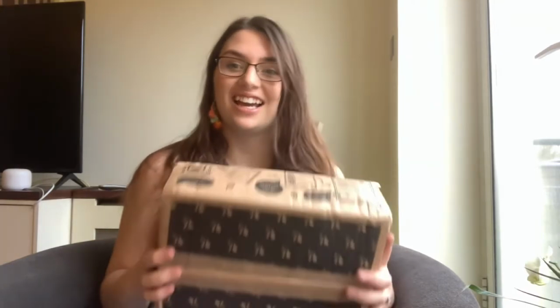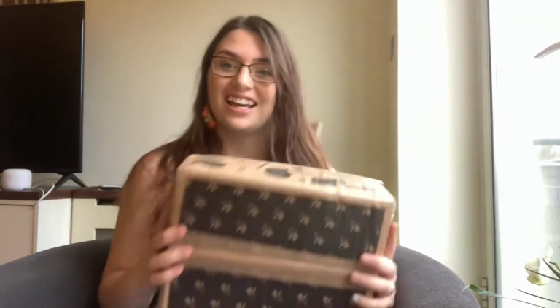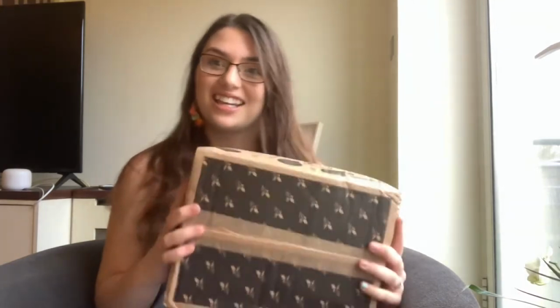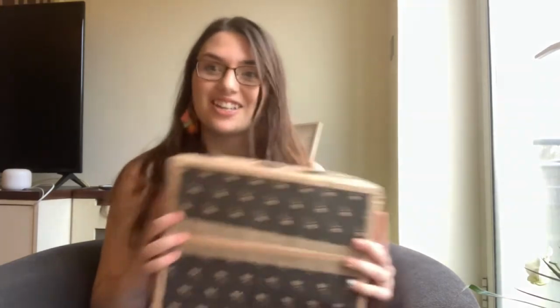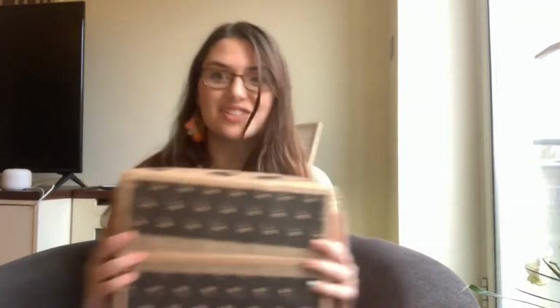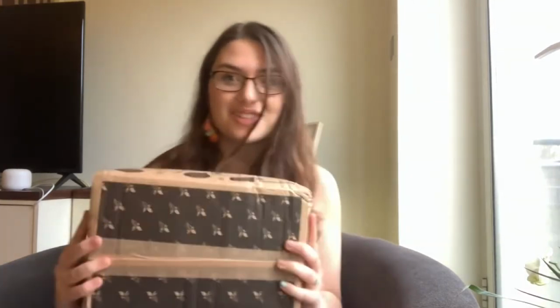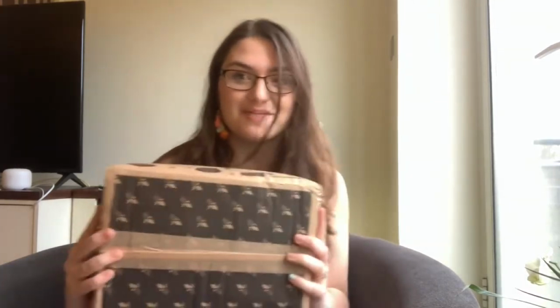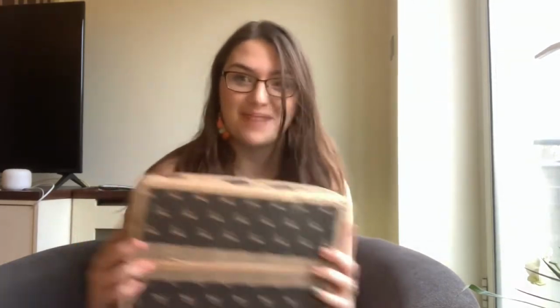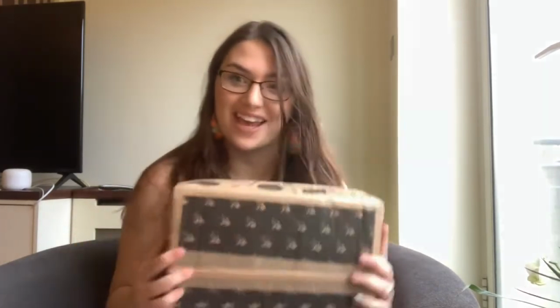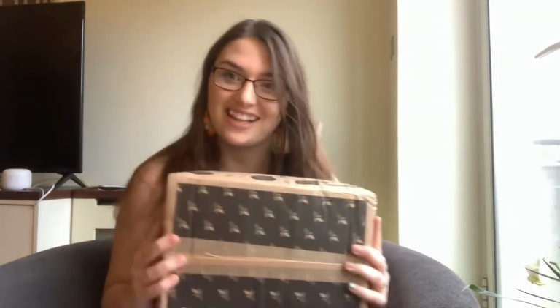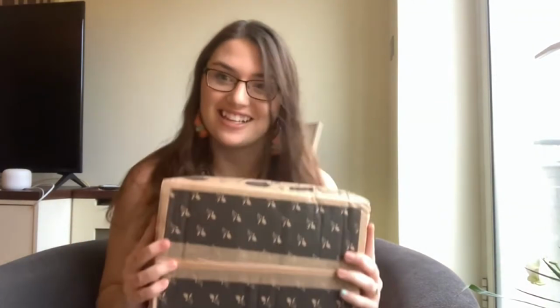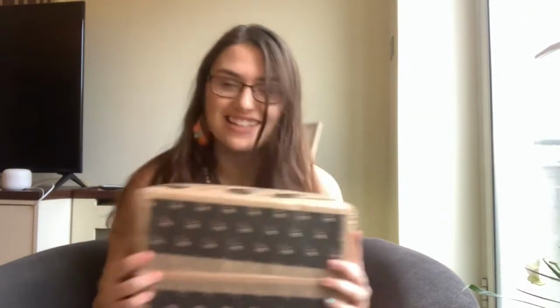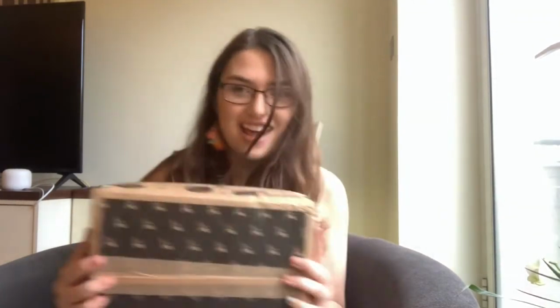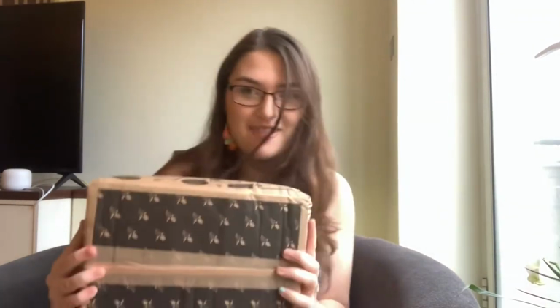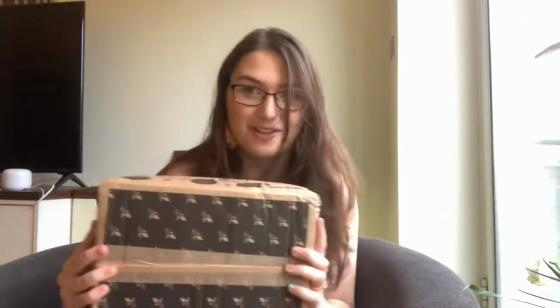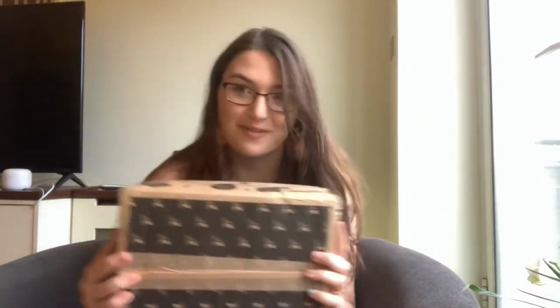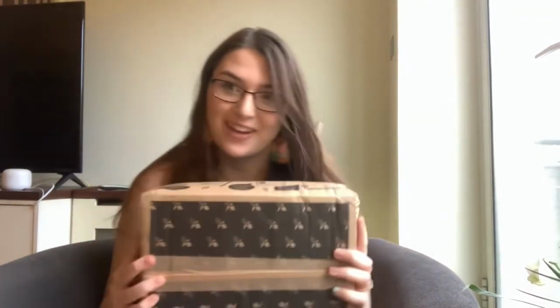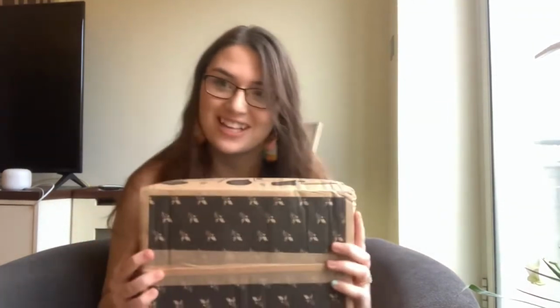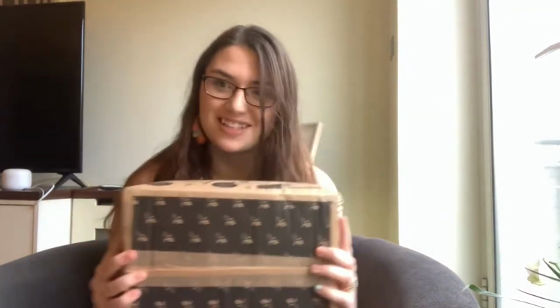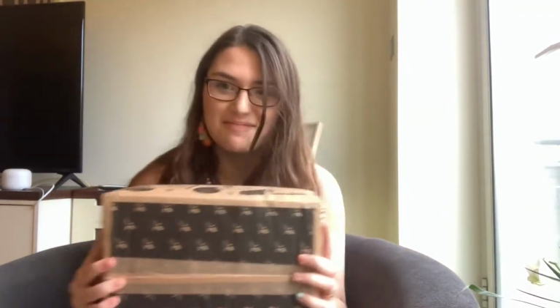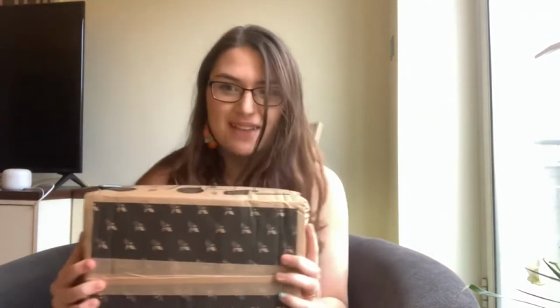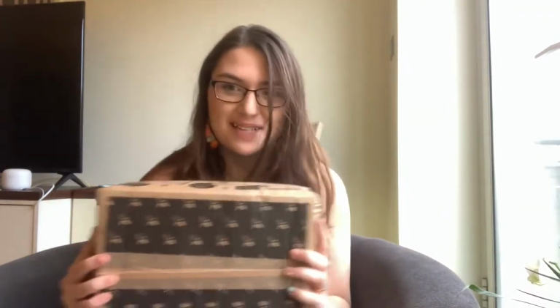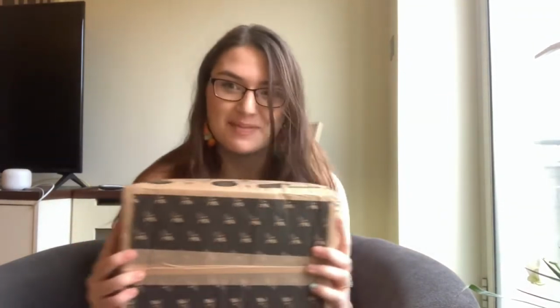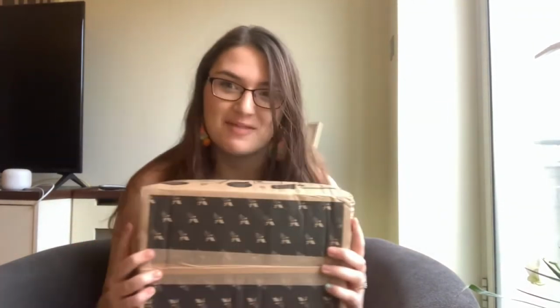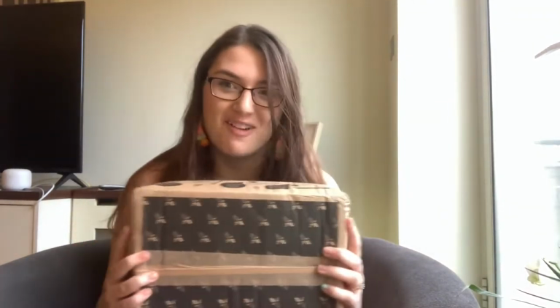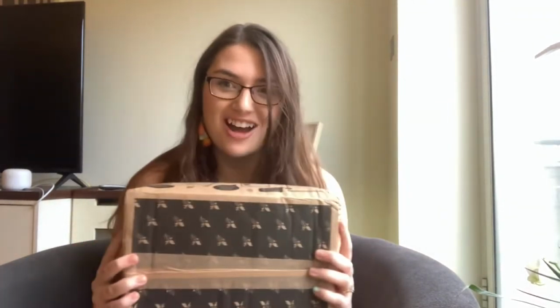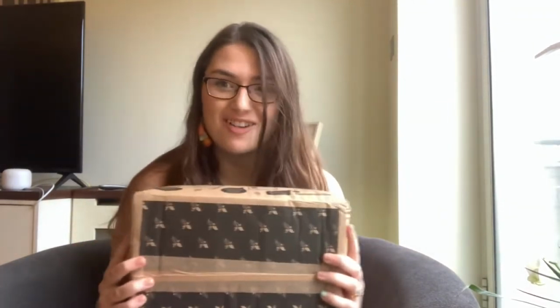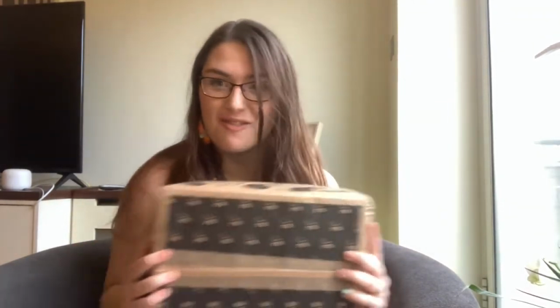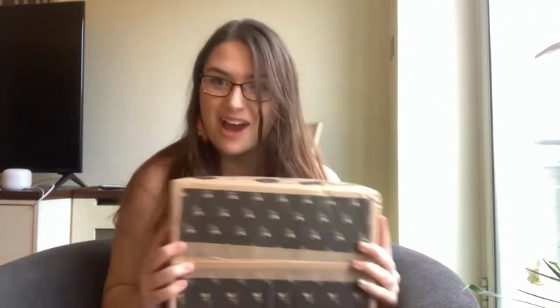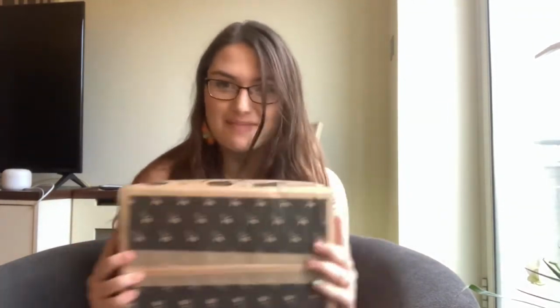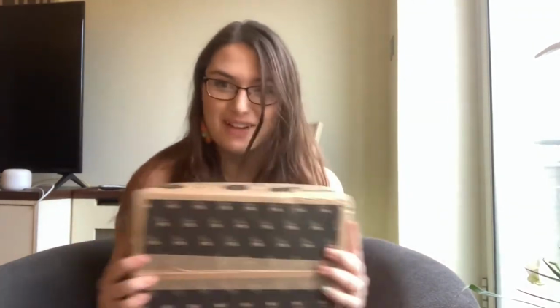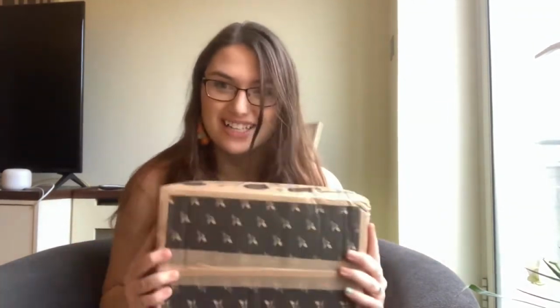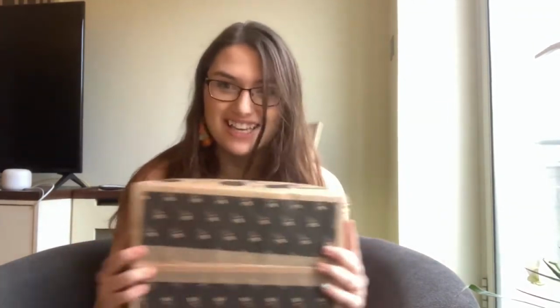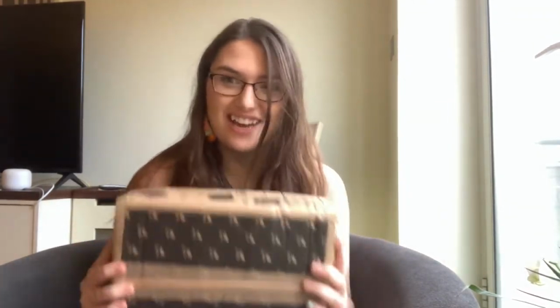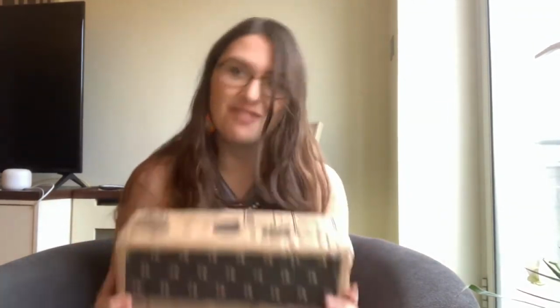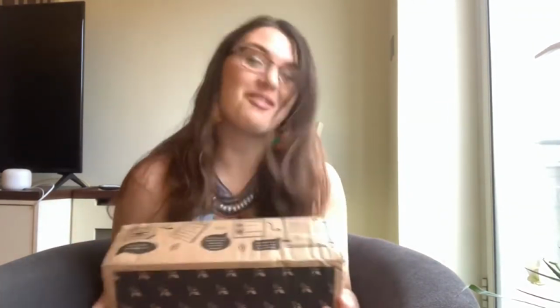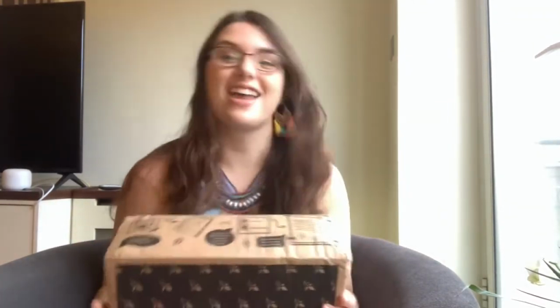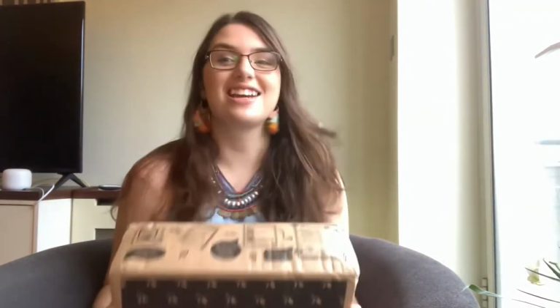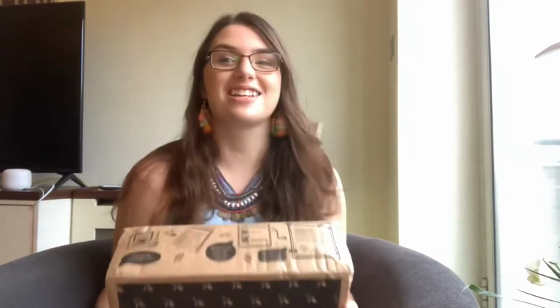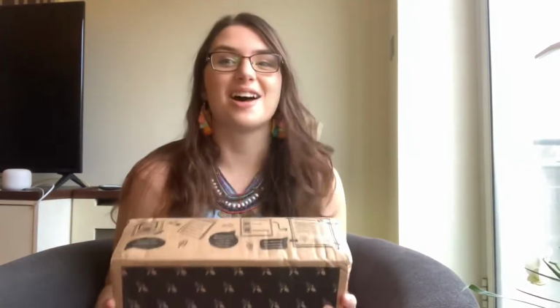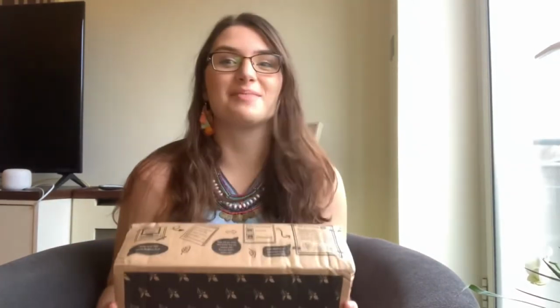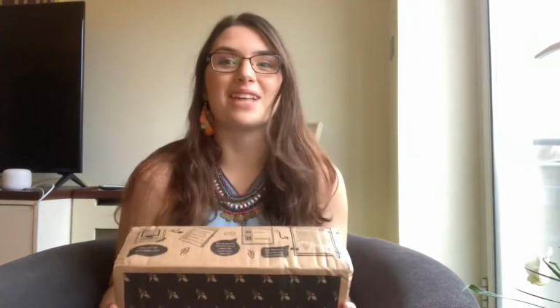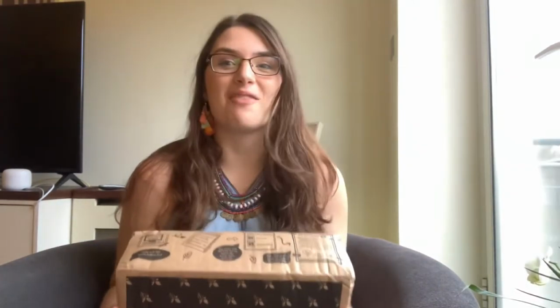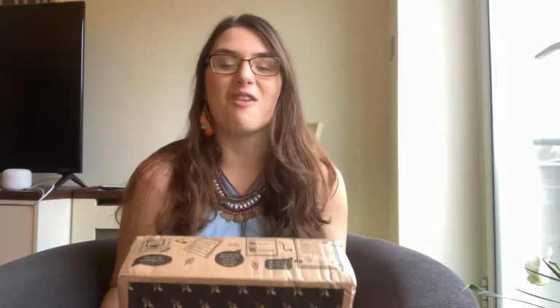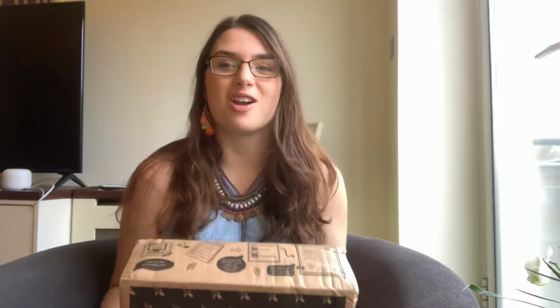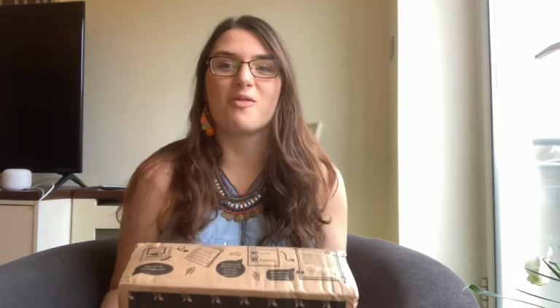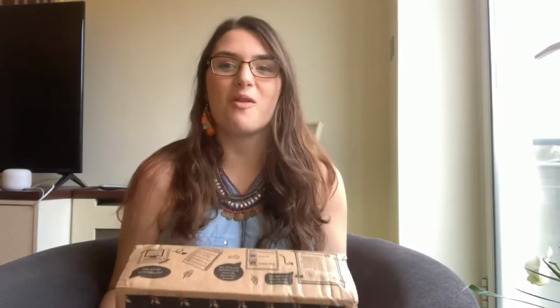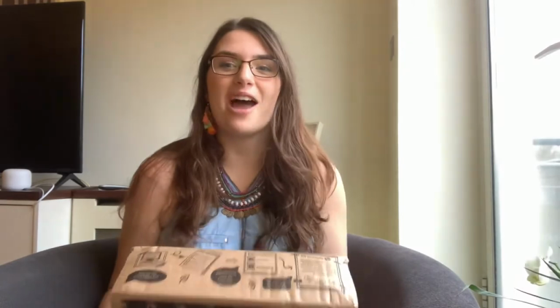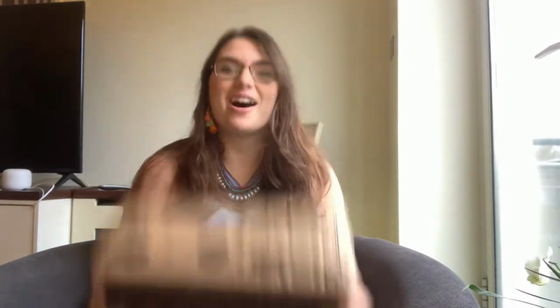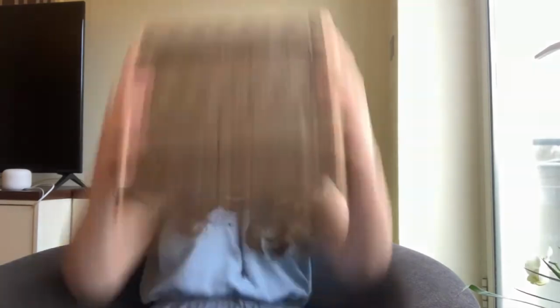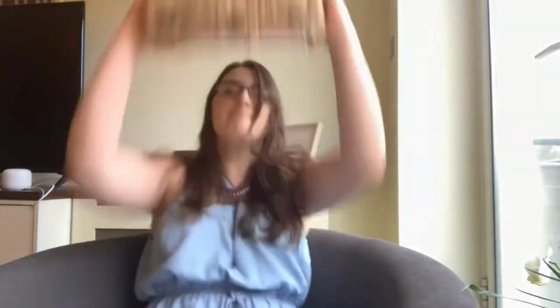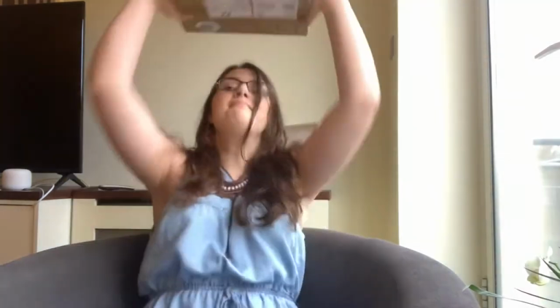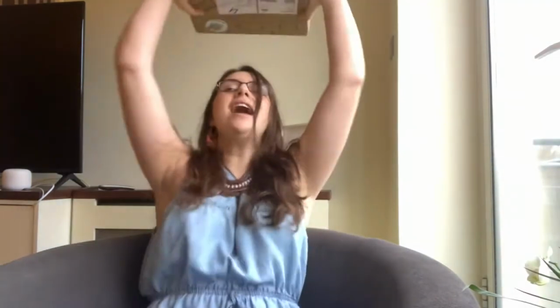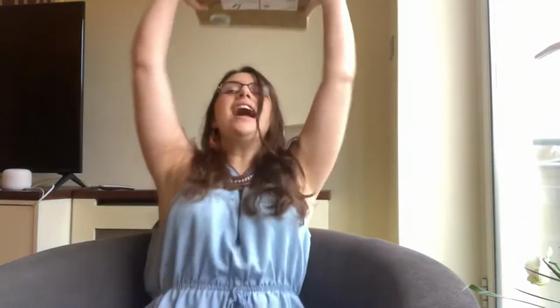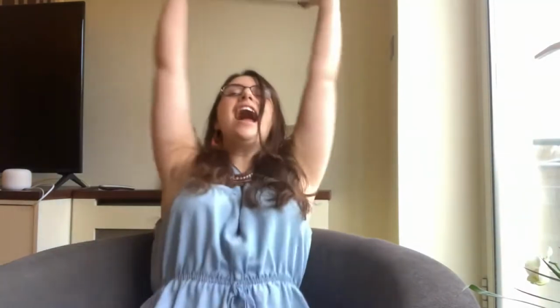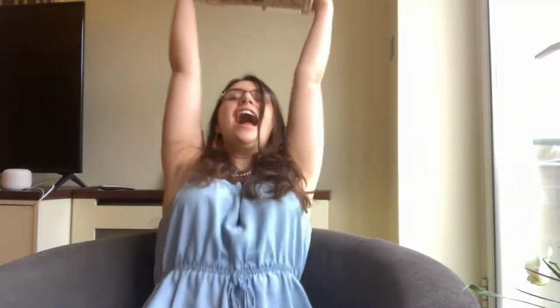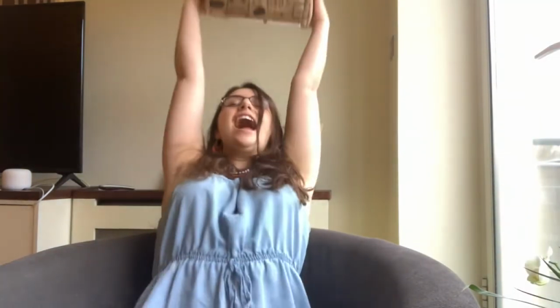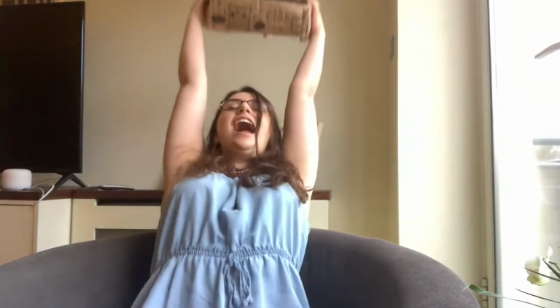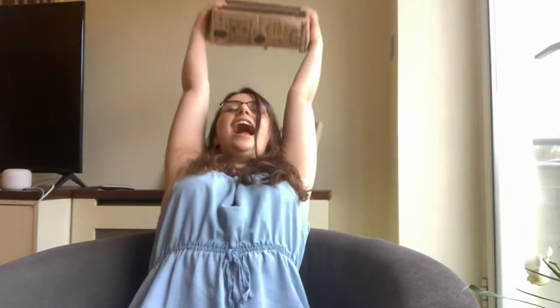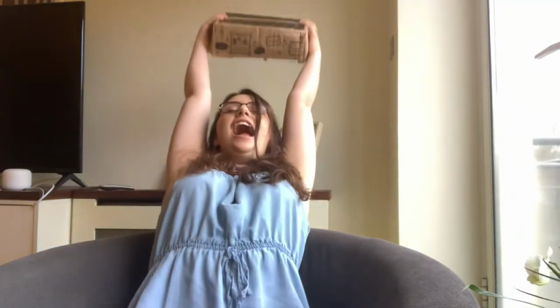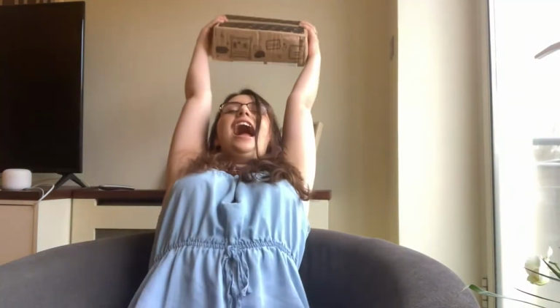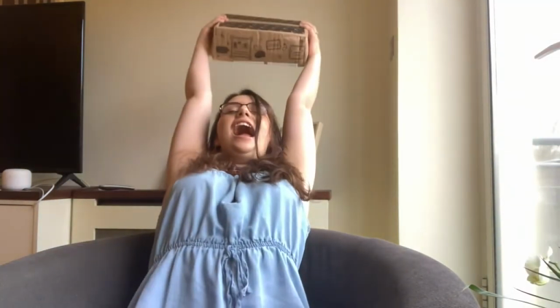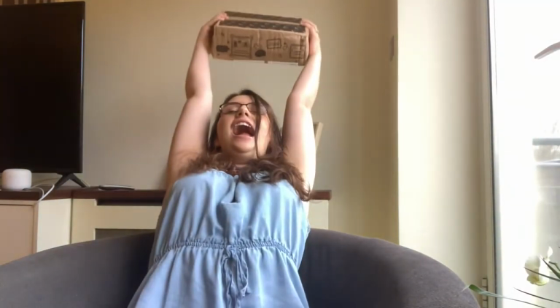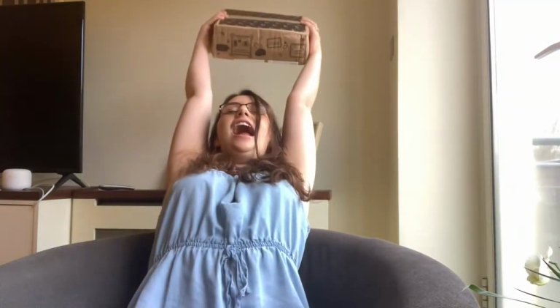Here's the mail, it never fails, it makes me want to wag my tail, when it comes I want to wail — maaaaaaail!